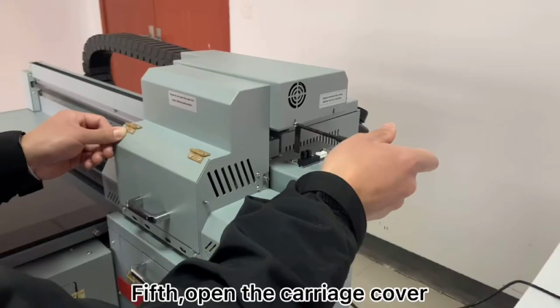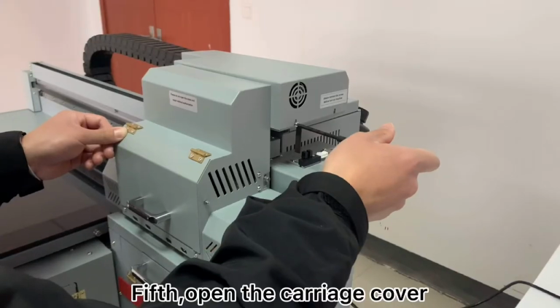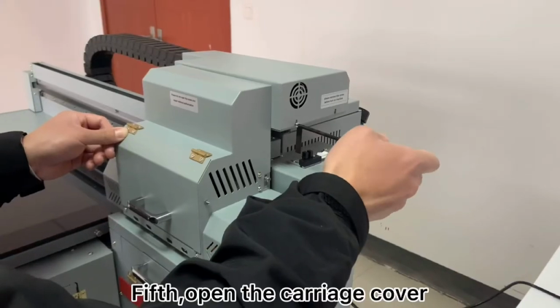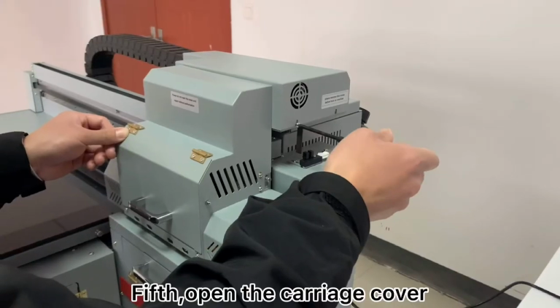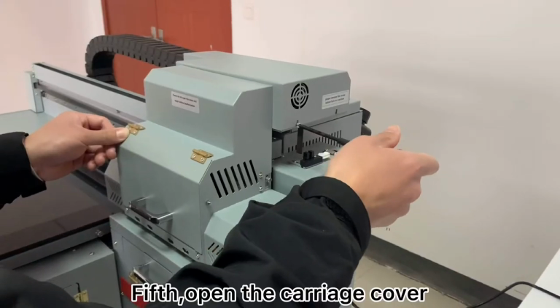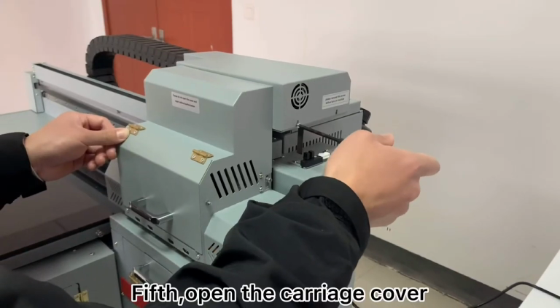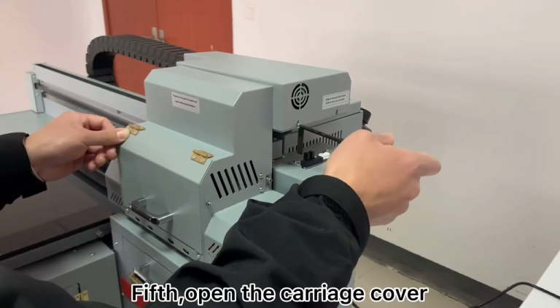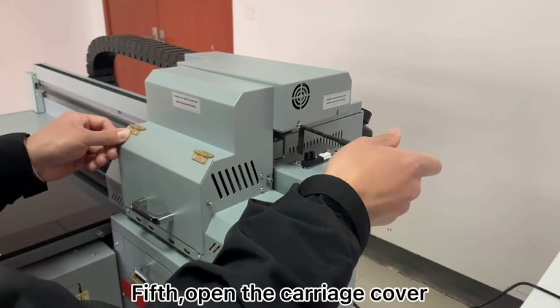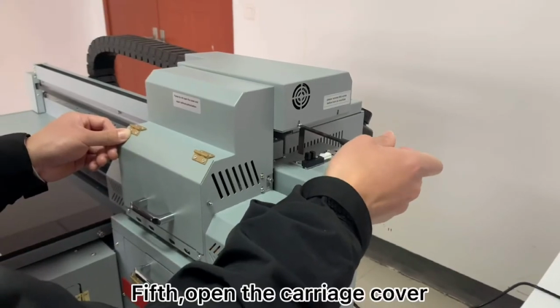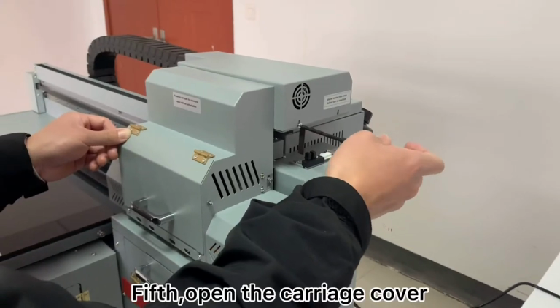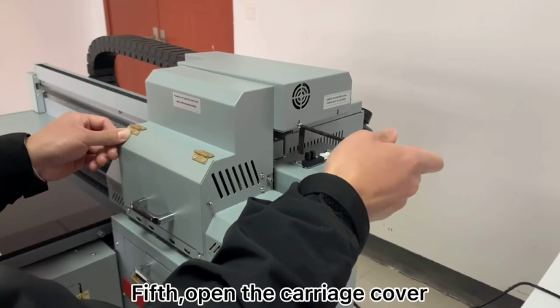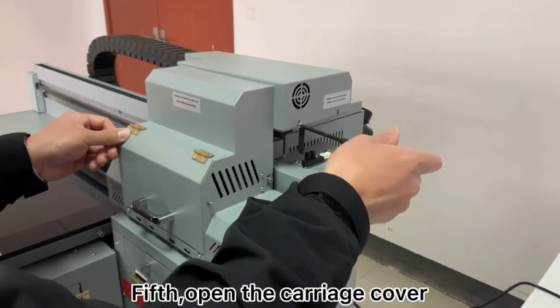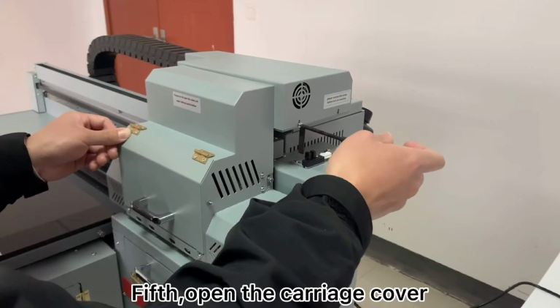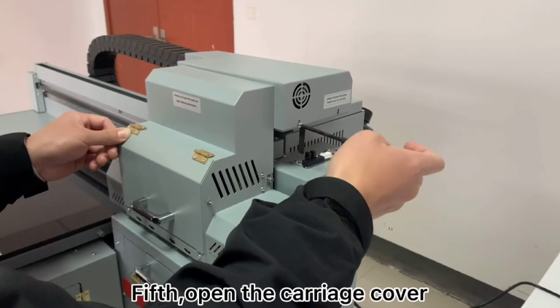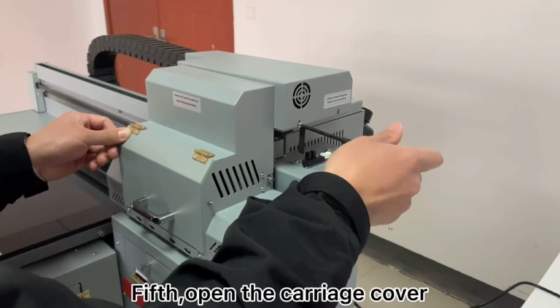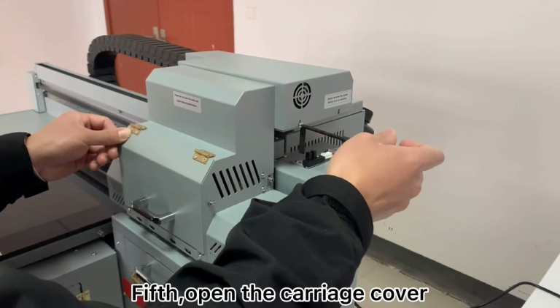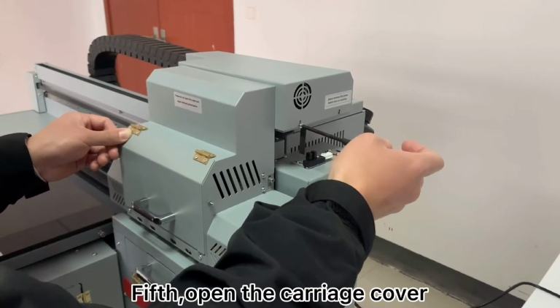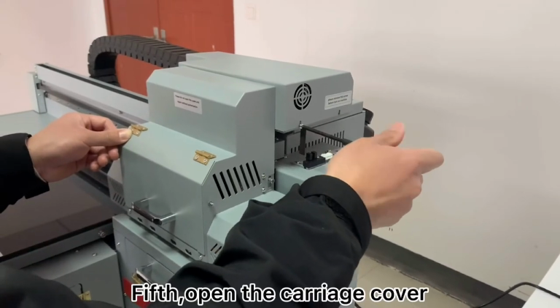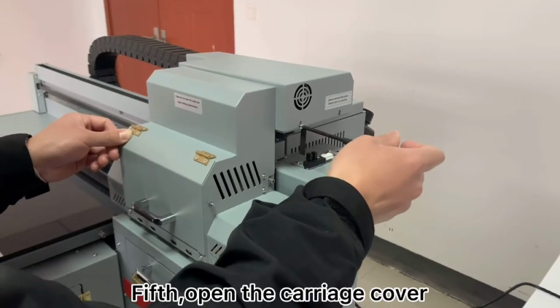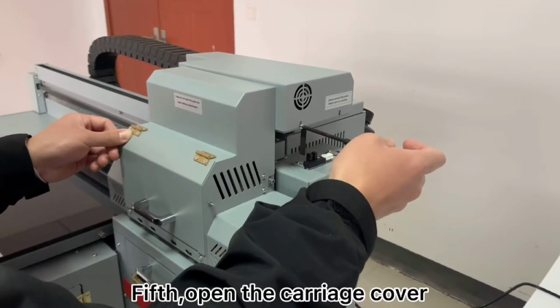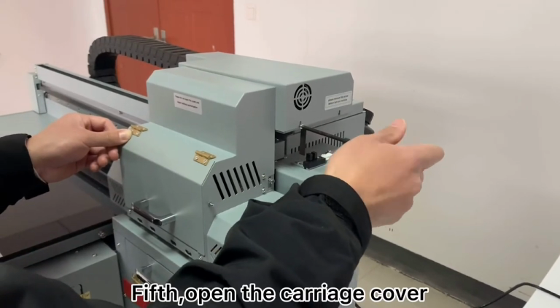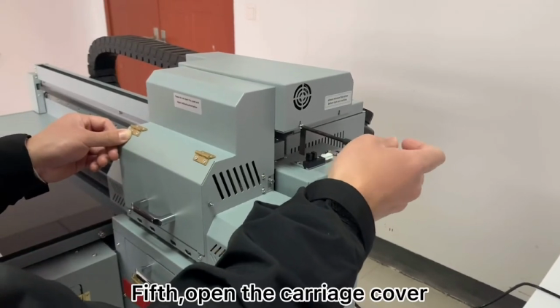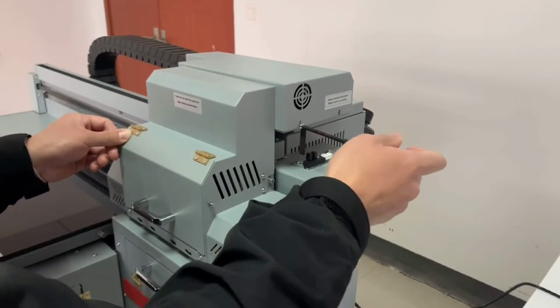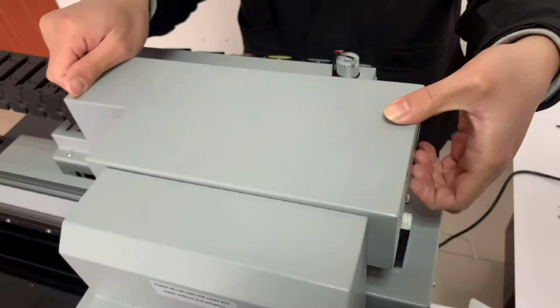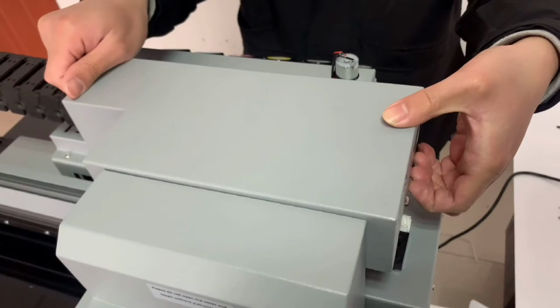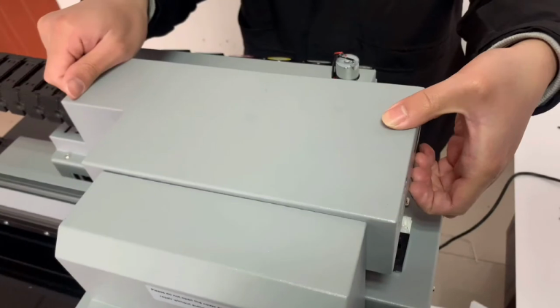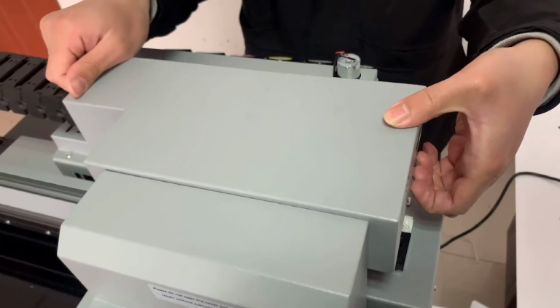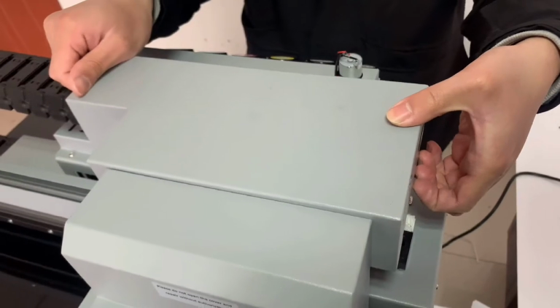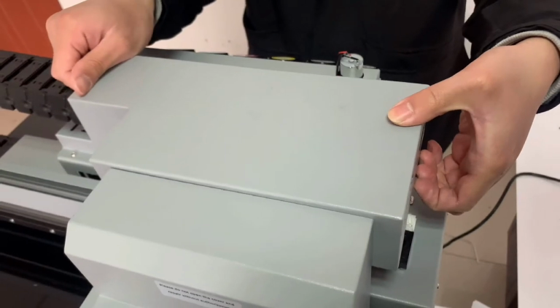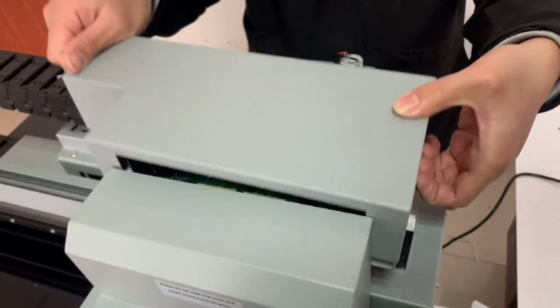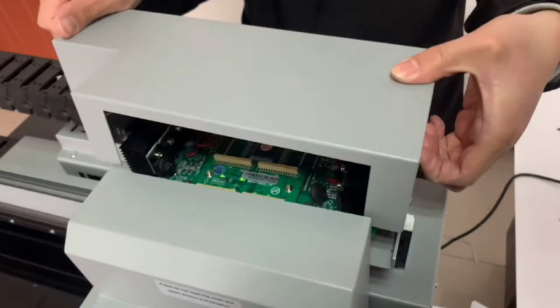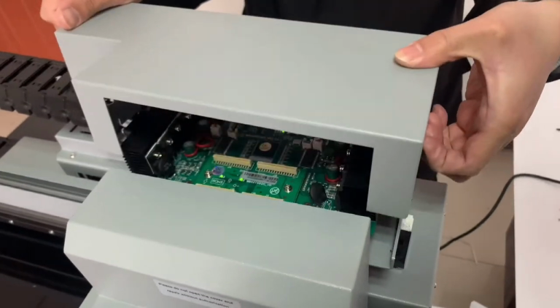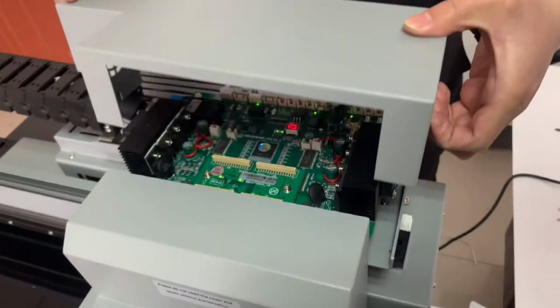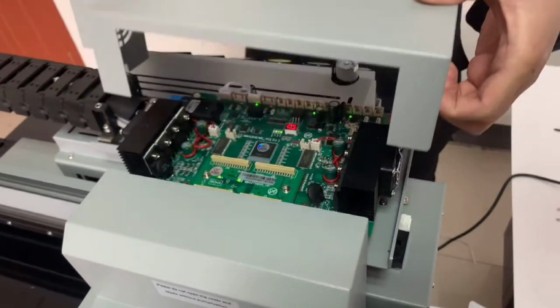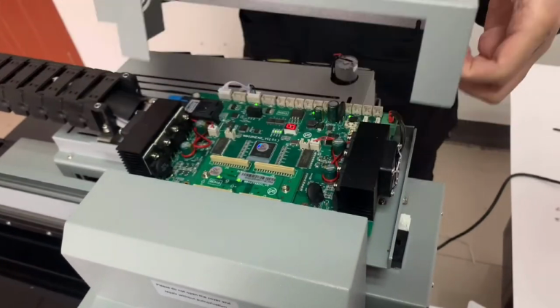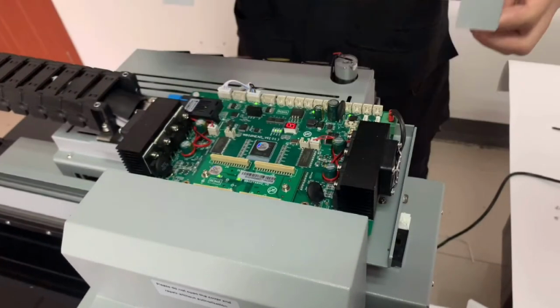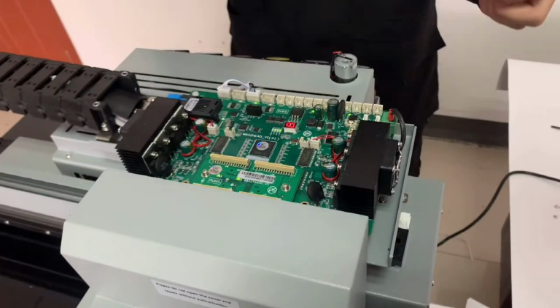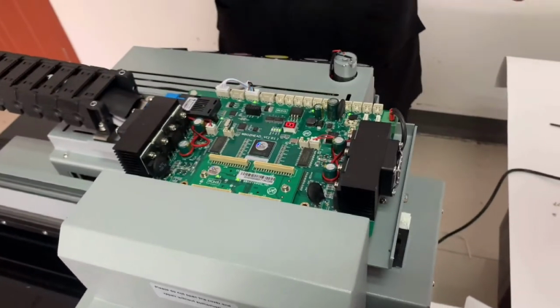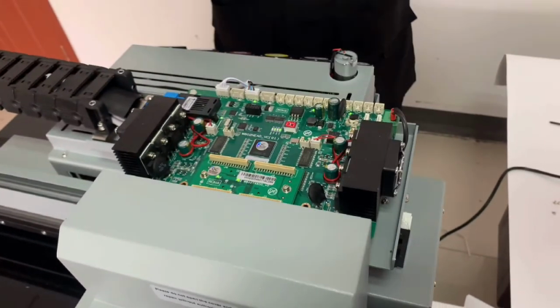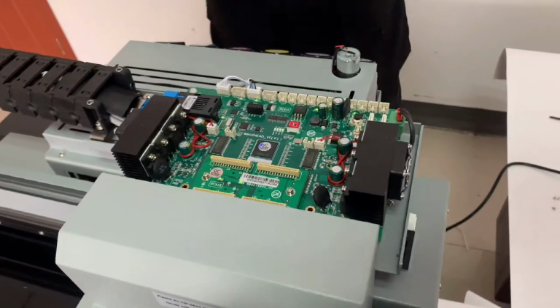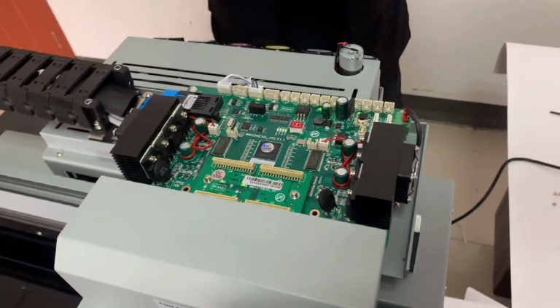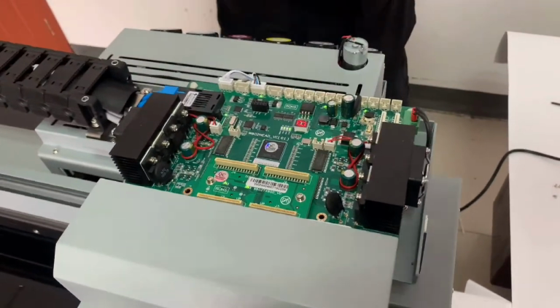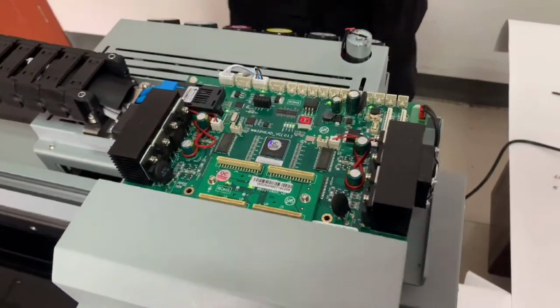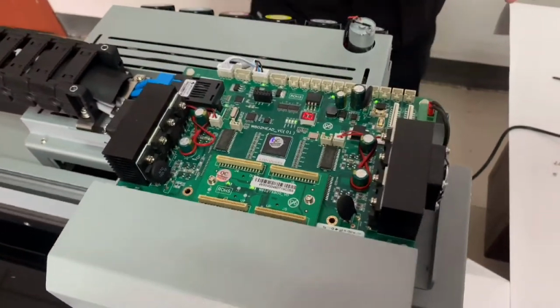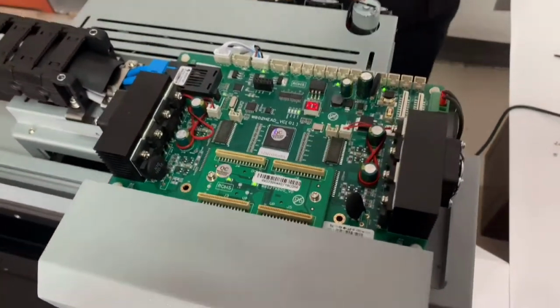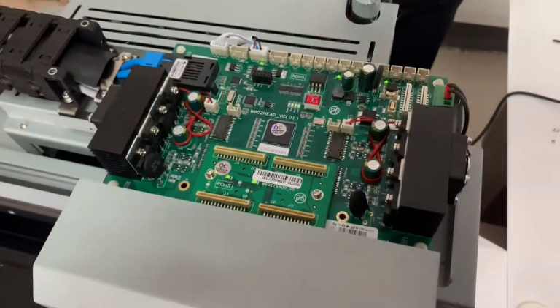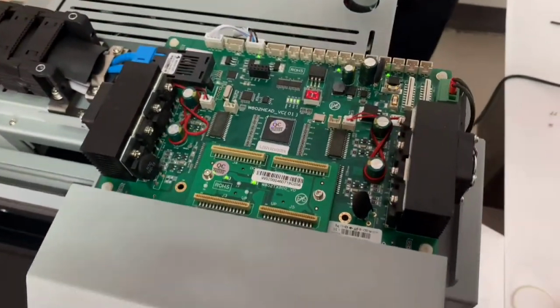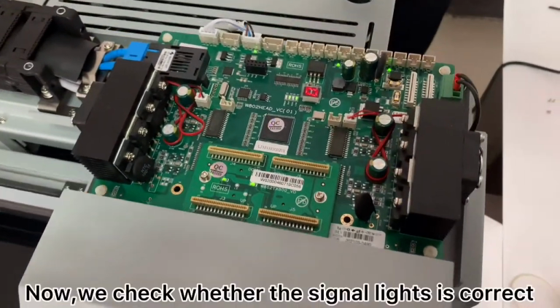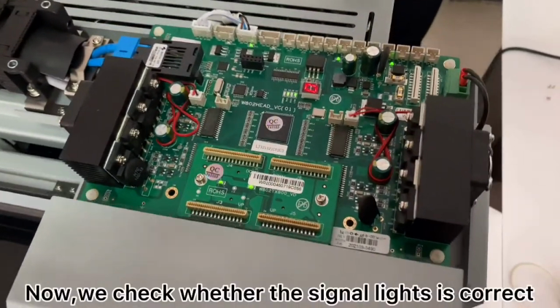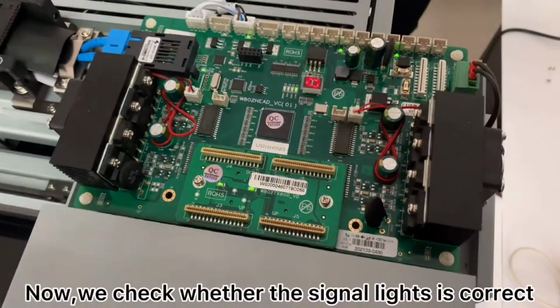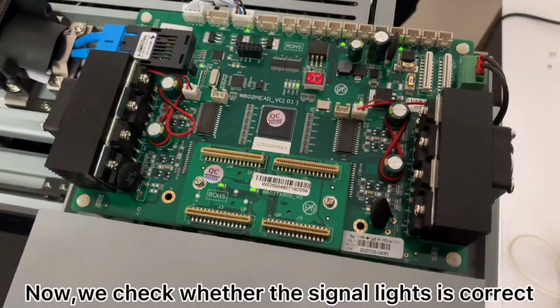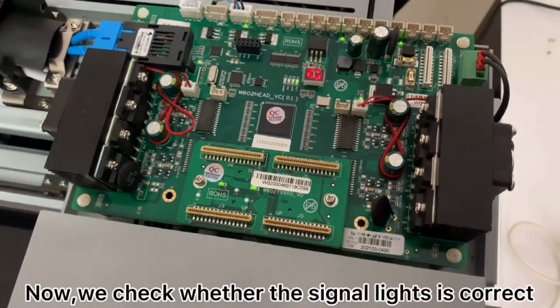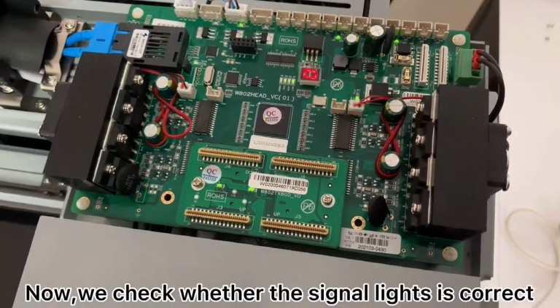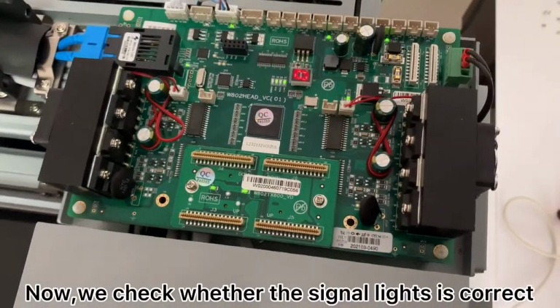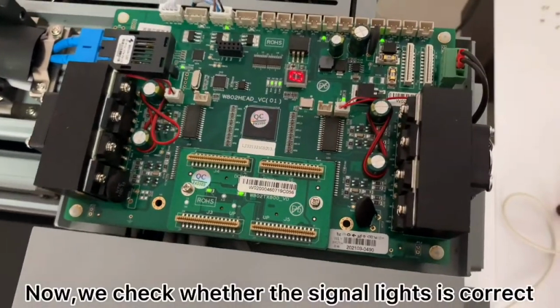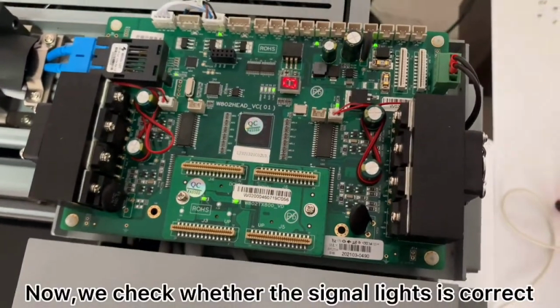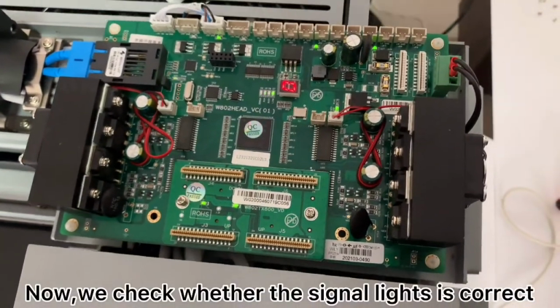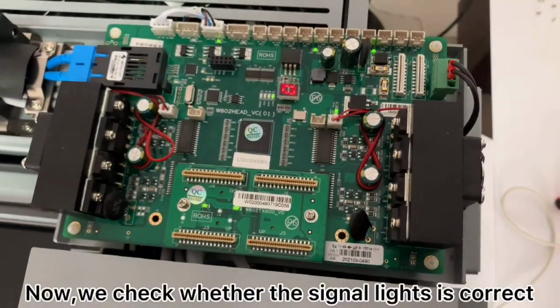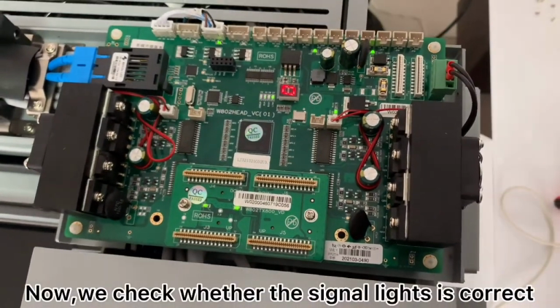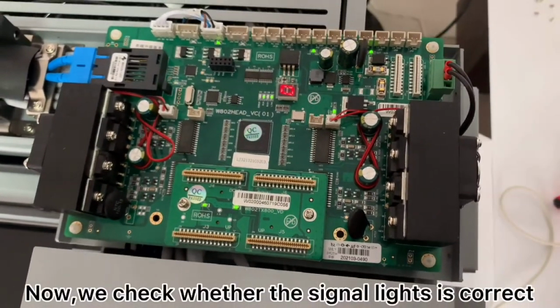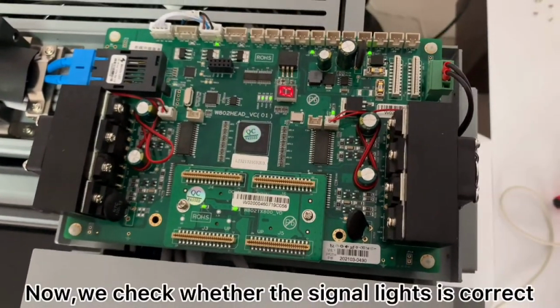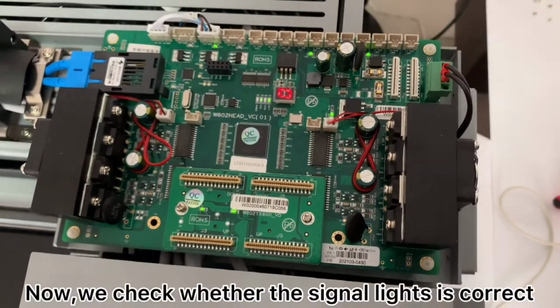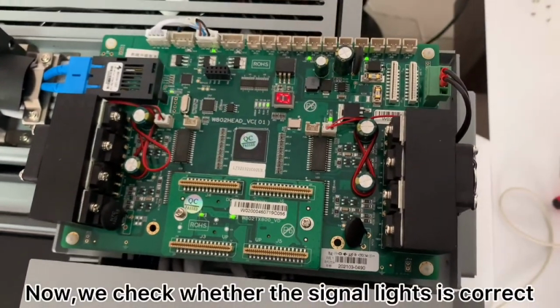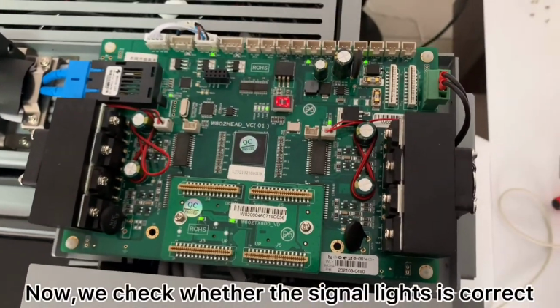First, open the carriage cover. Now we check whether the signal light is correct.